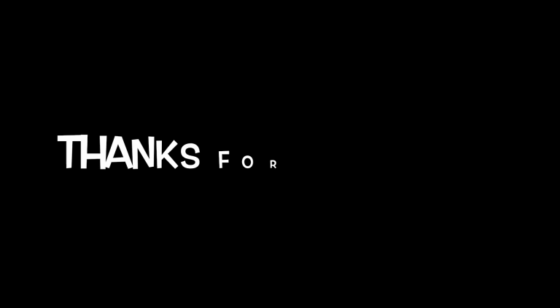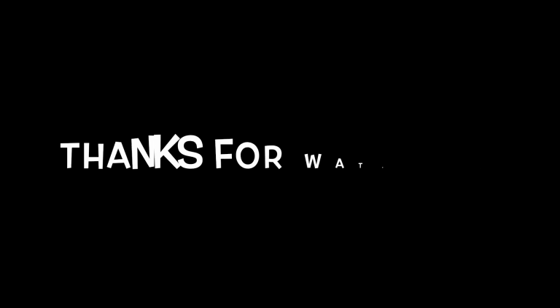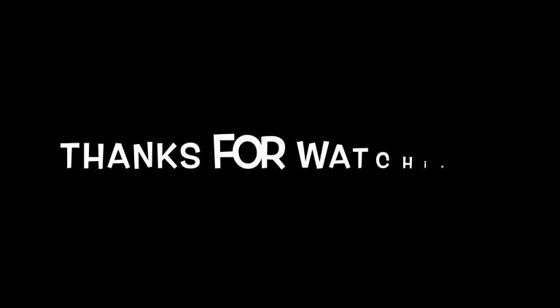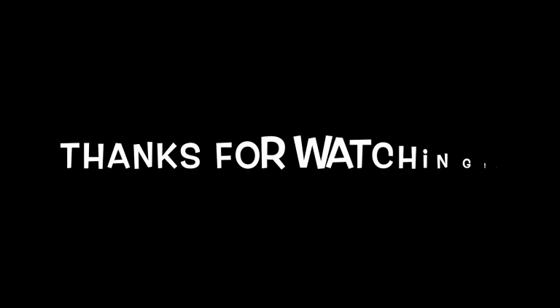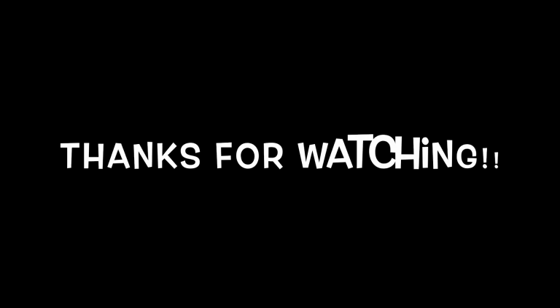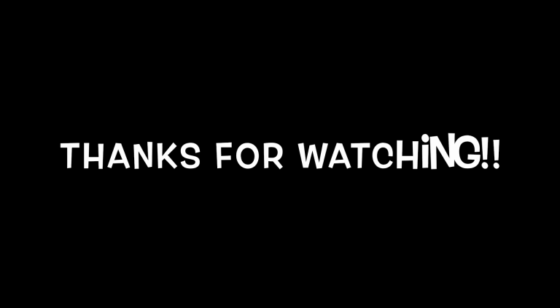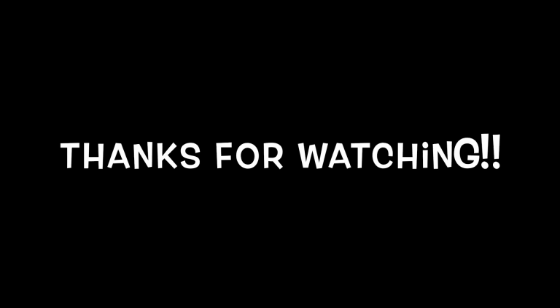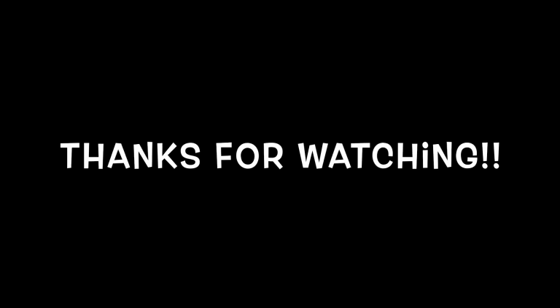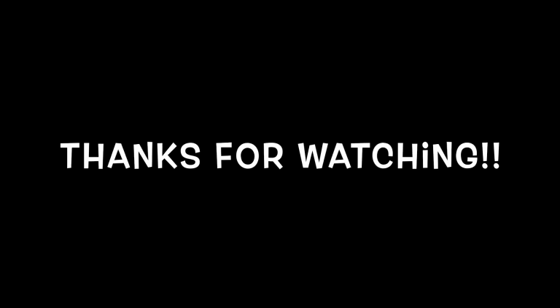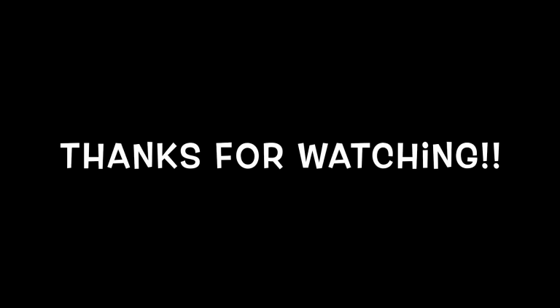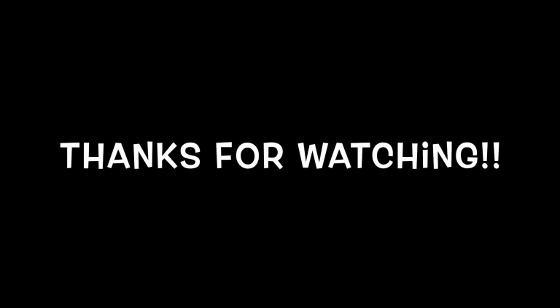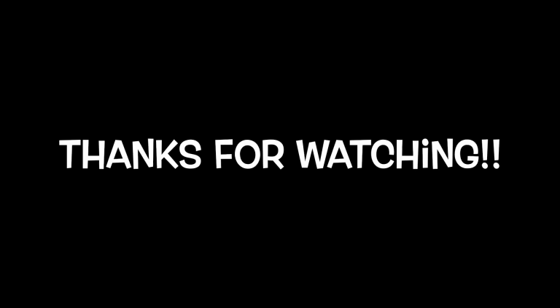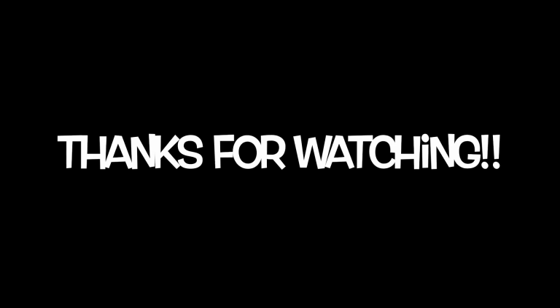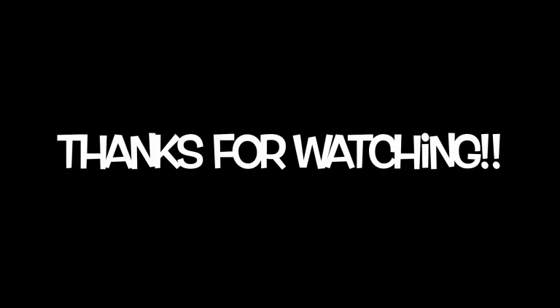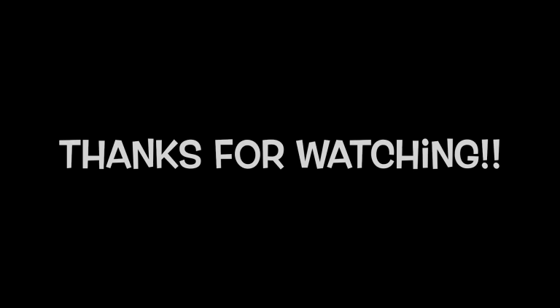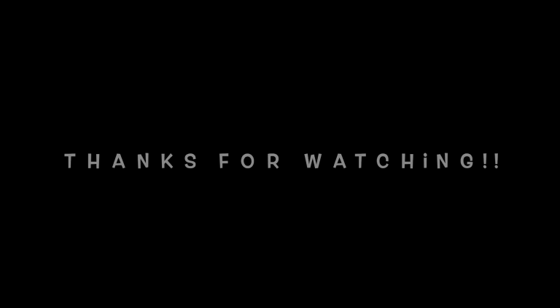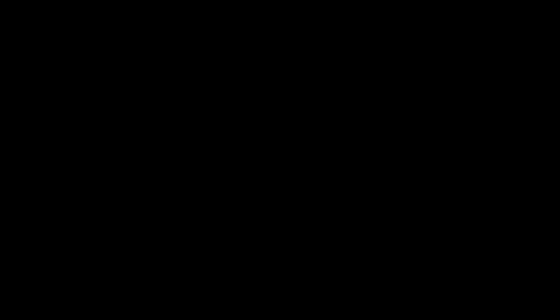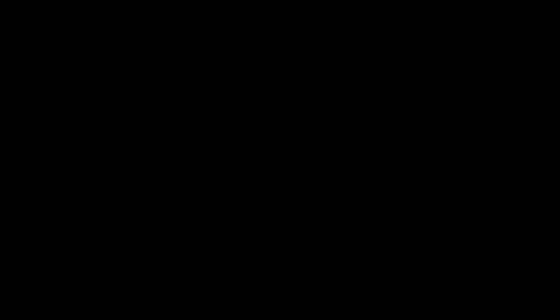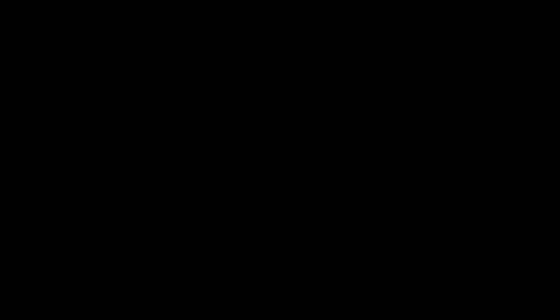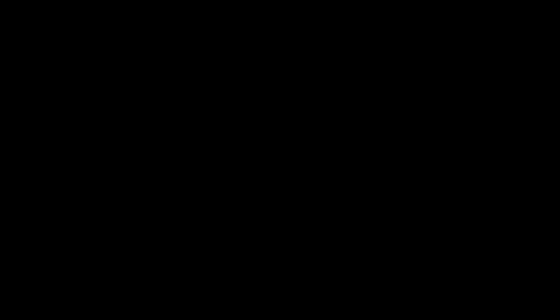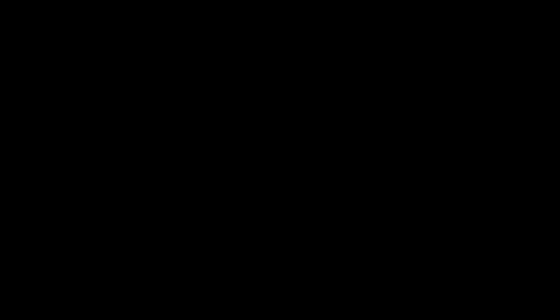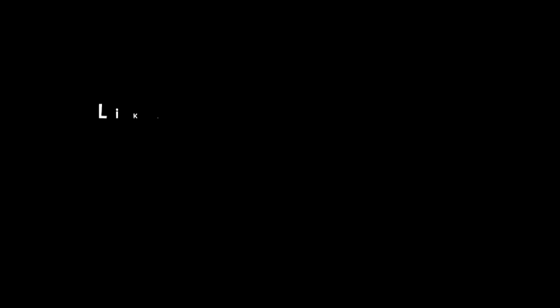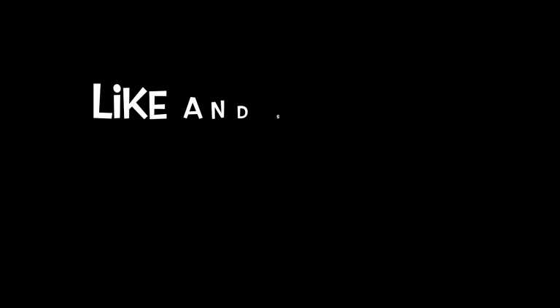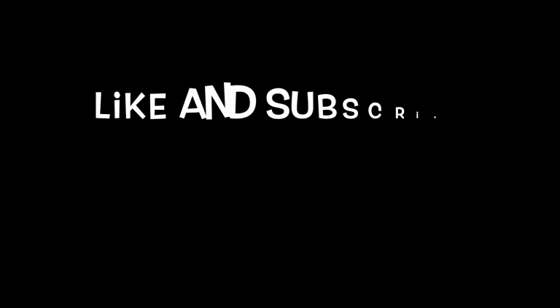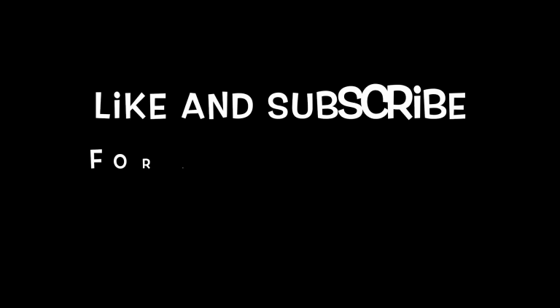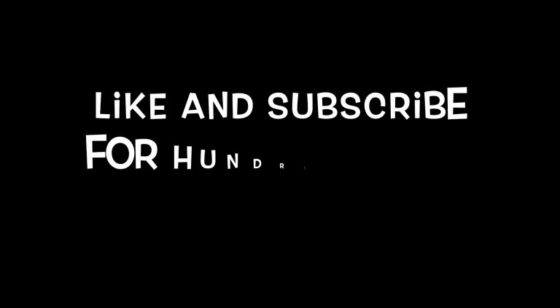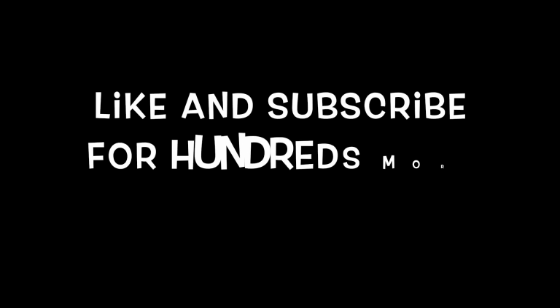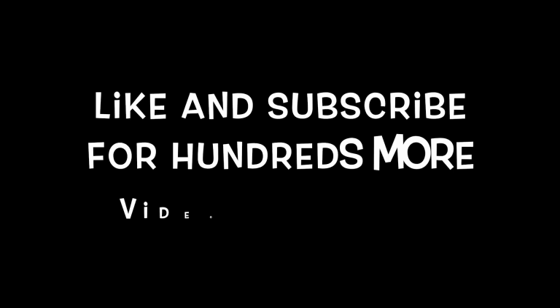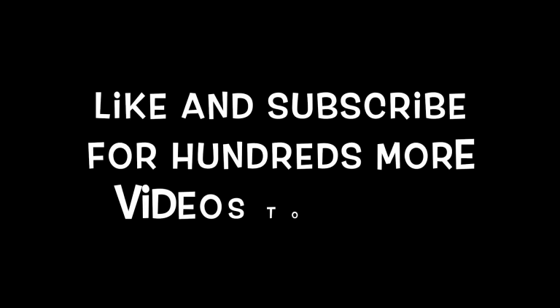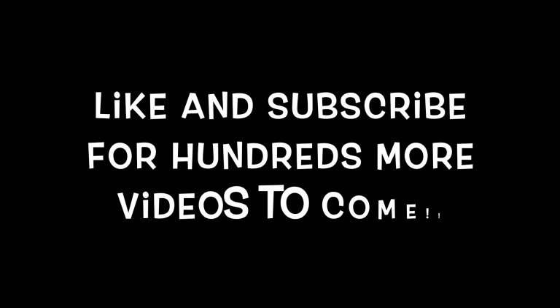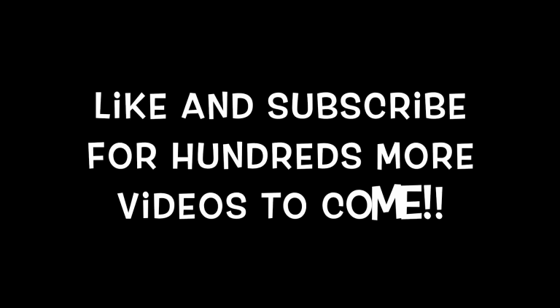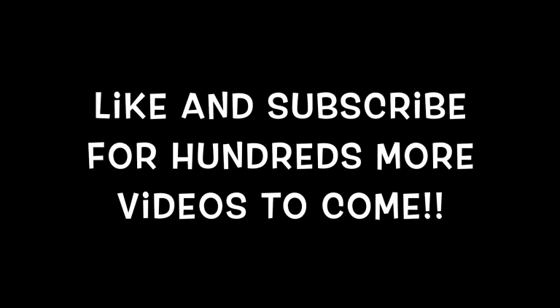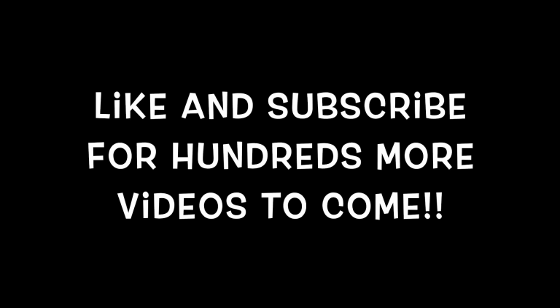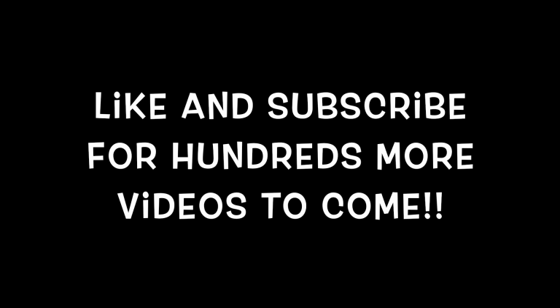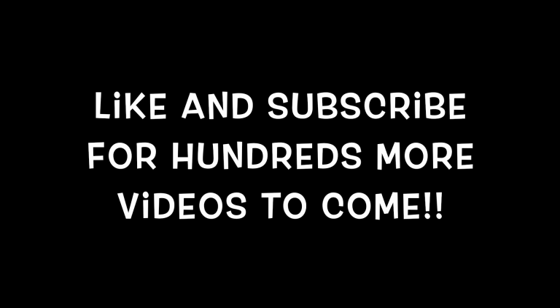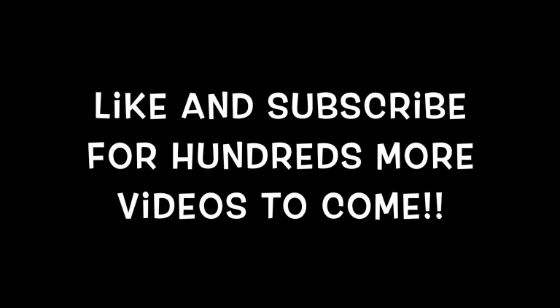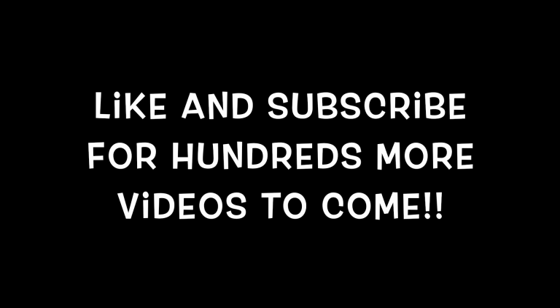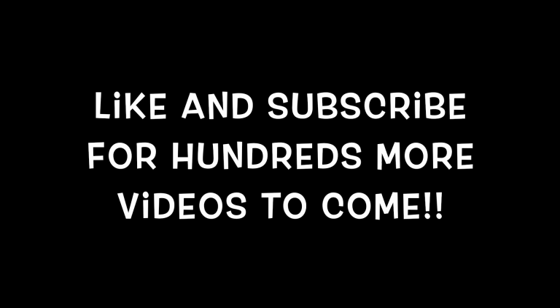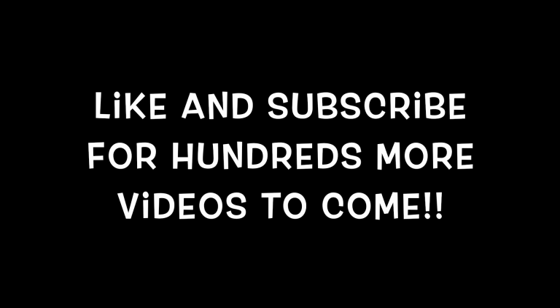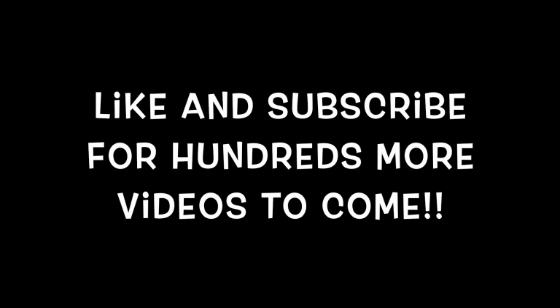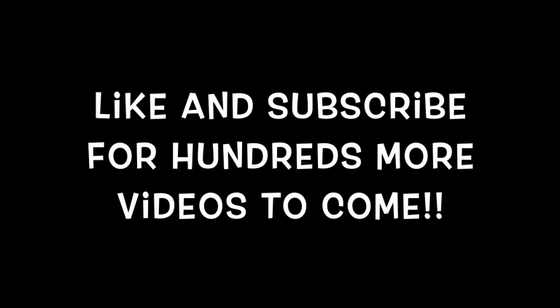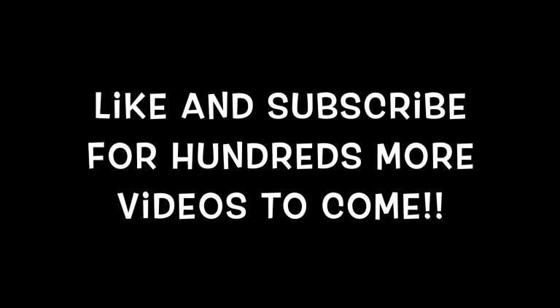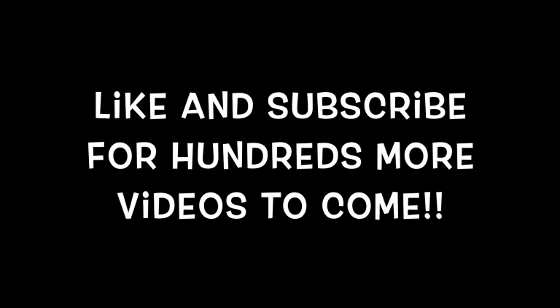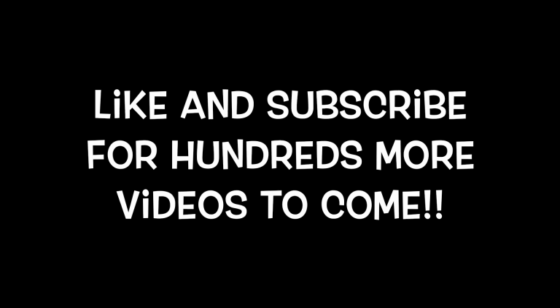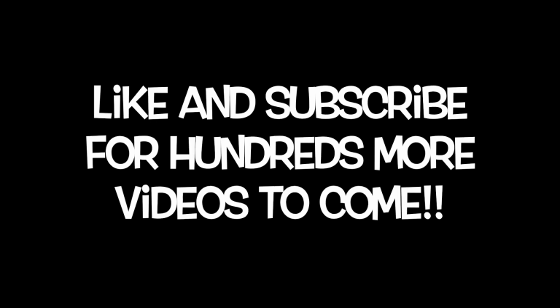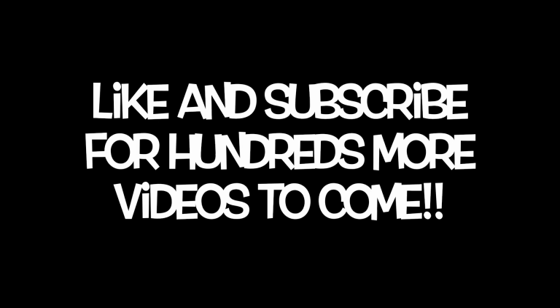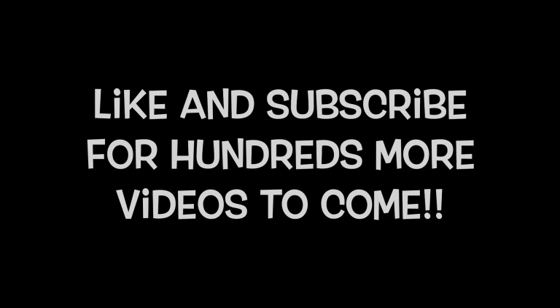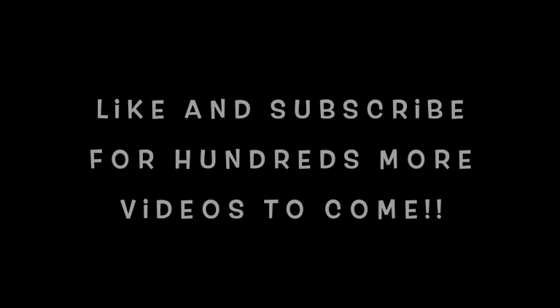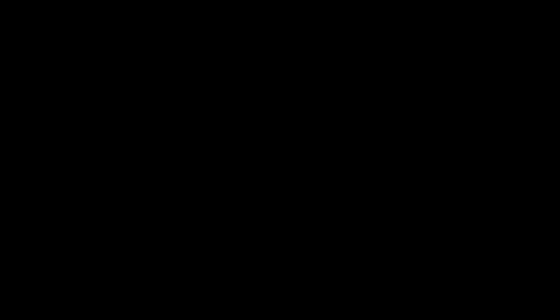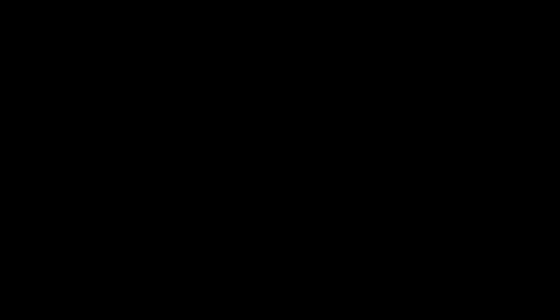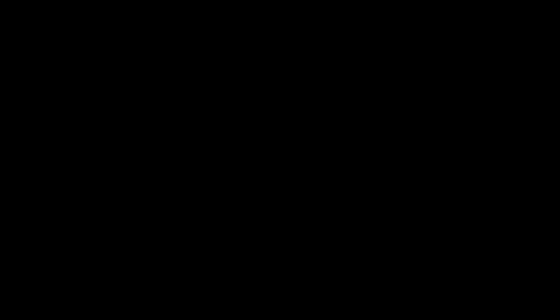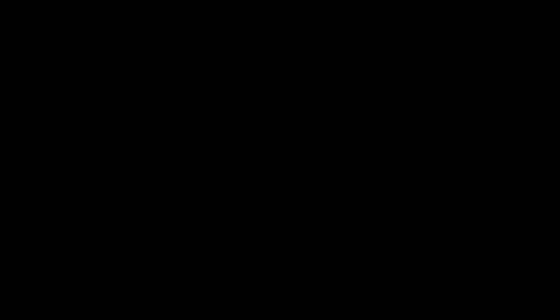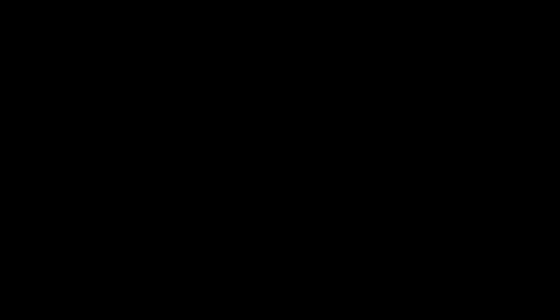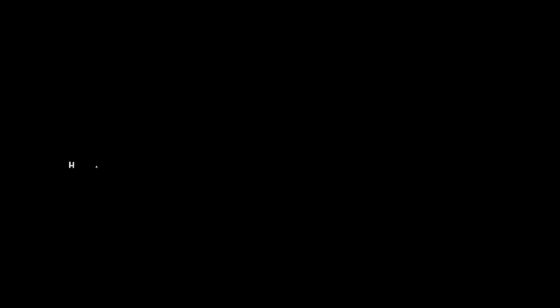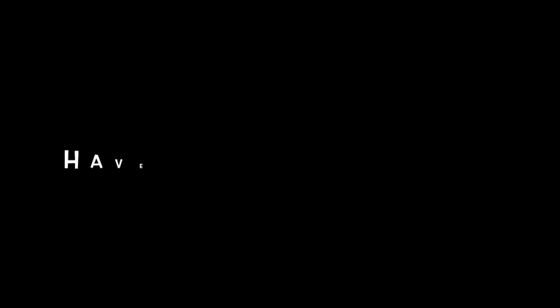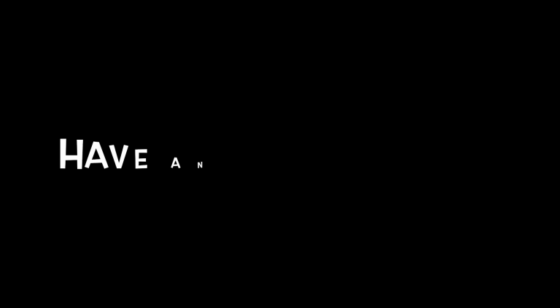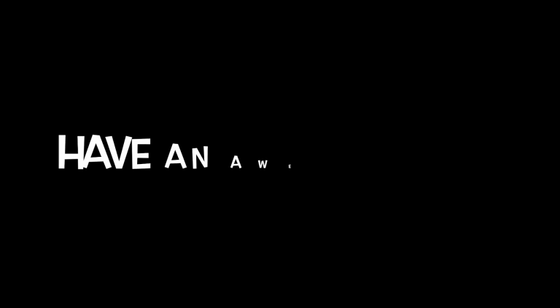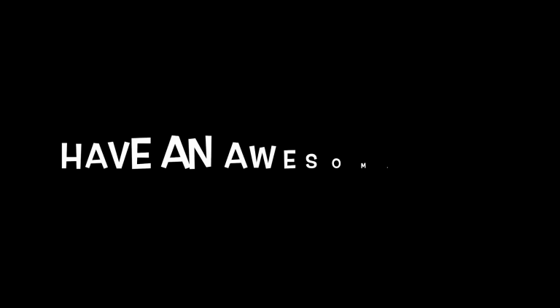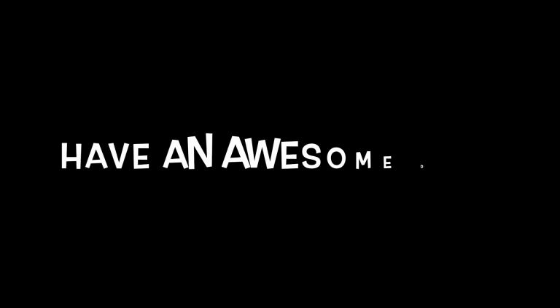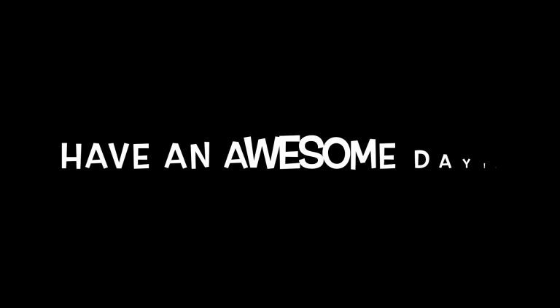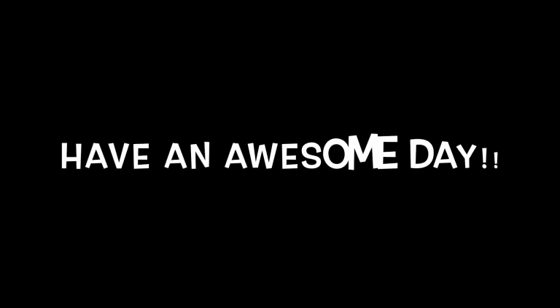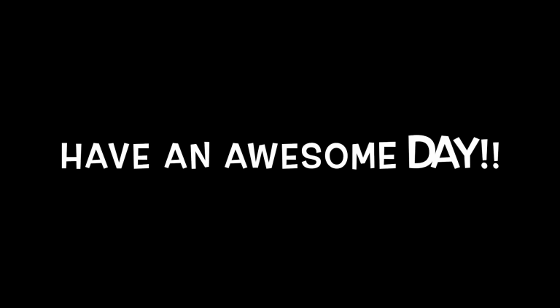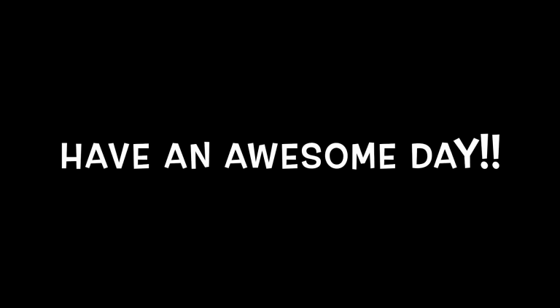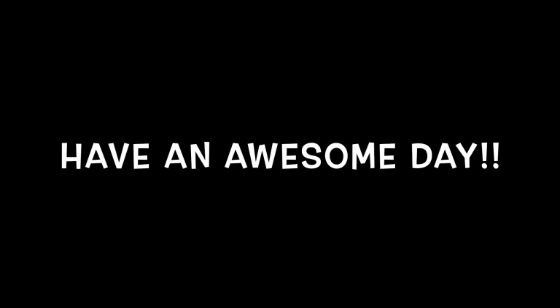Thank you so much for visiting my channel. If you like this video, please give it a thumbs up and subscribe for a new video every day in 2023. Have an awesome day.